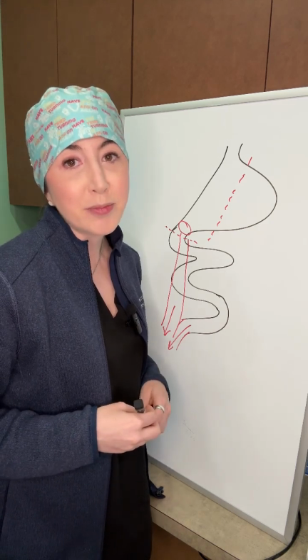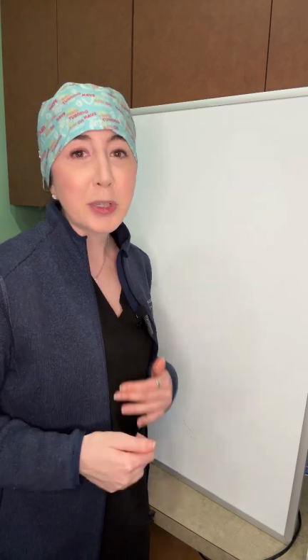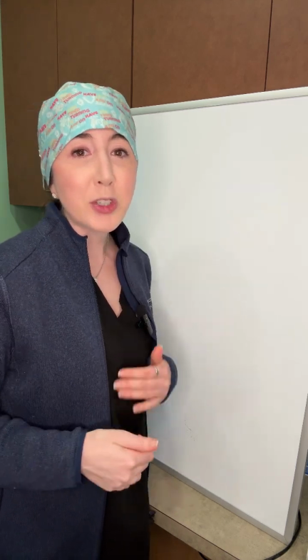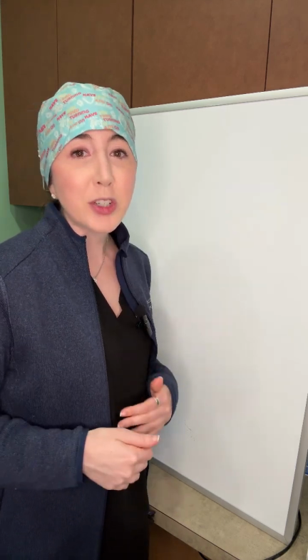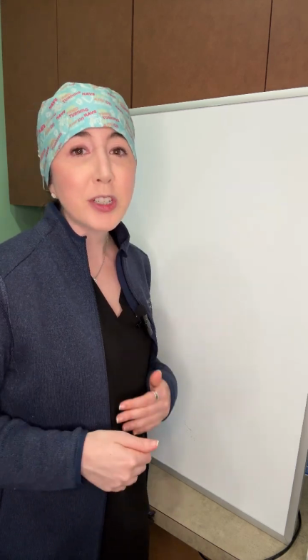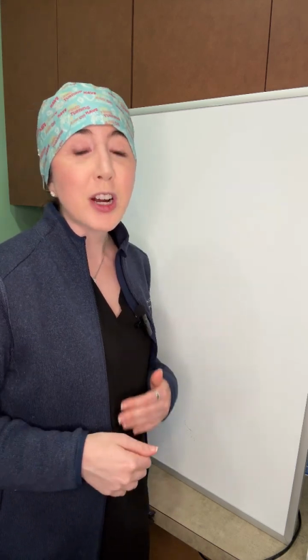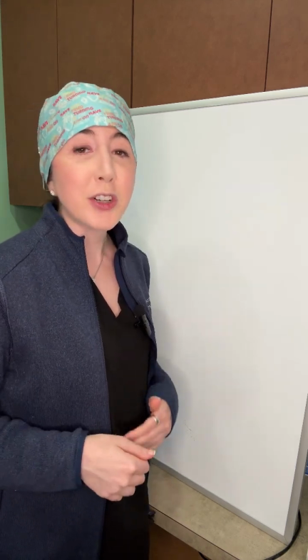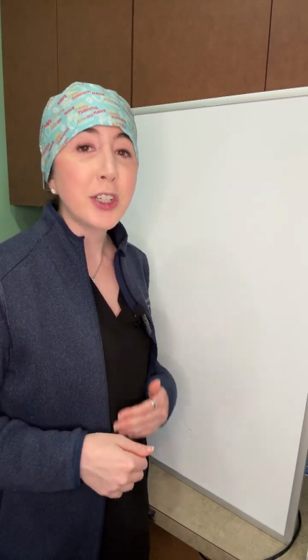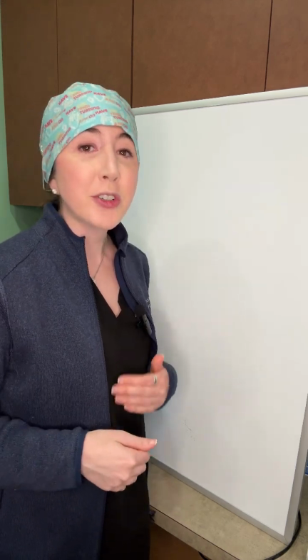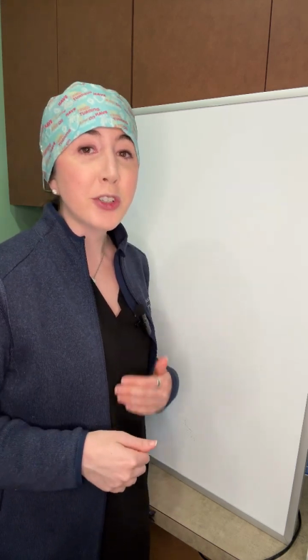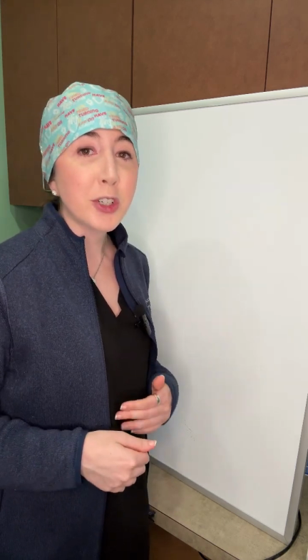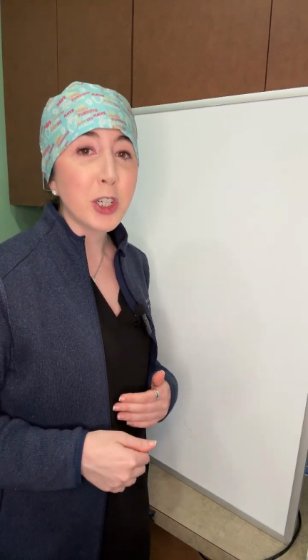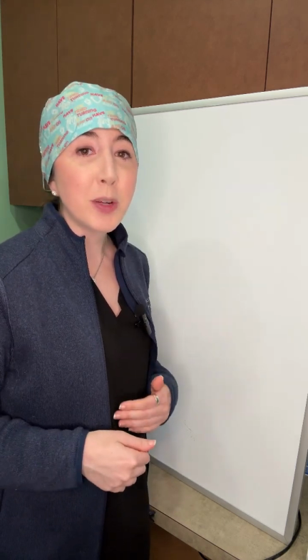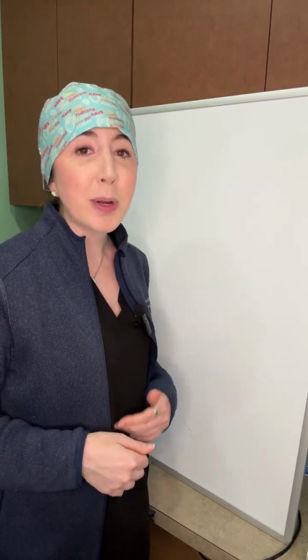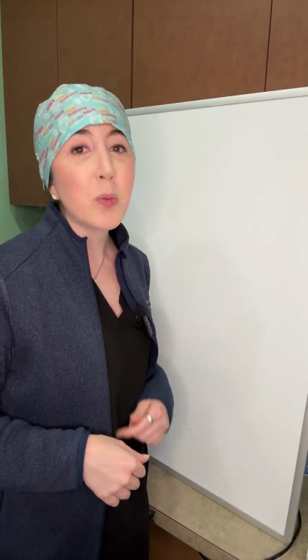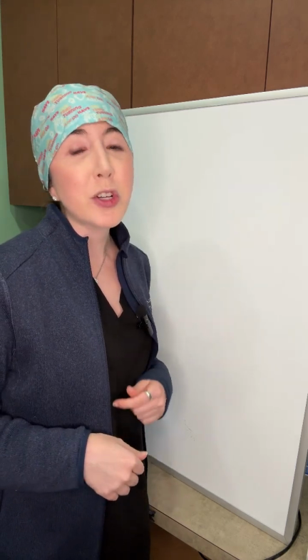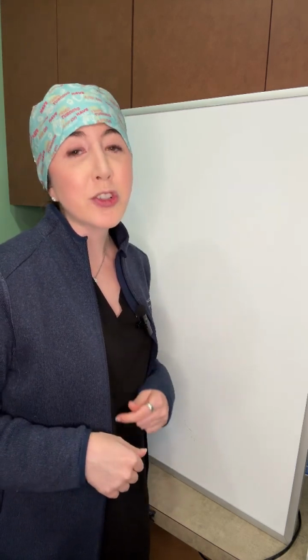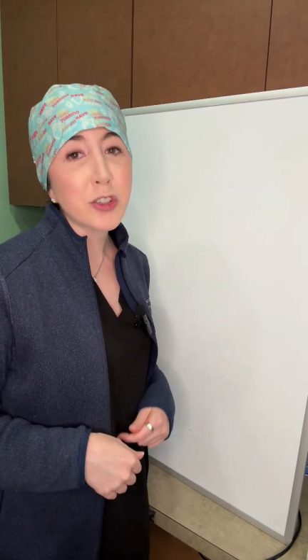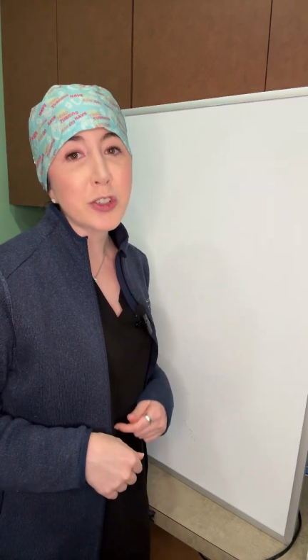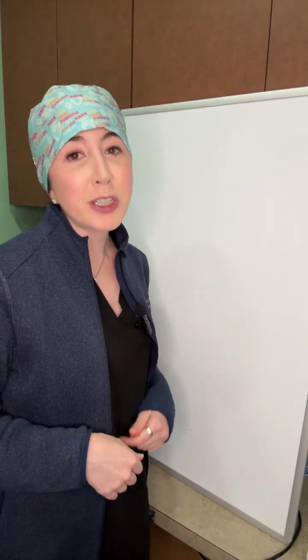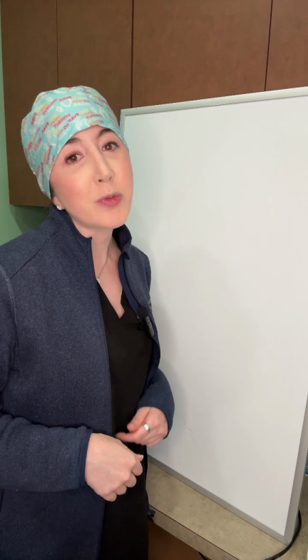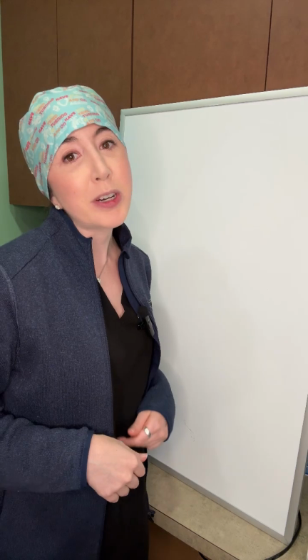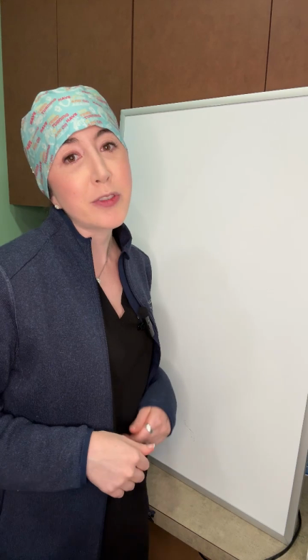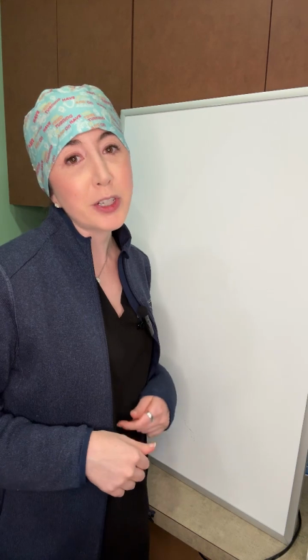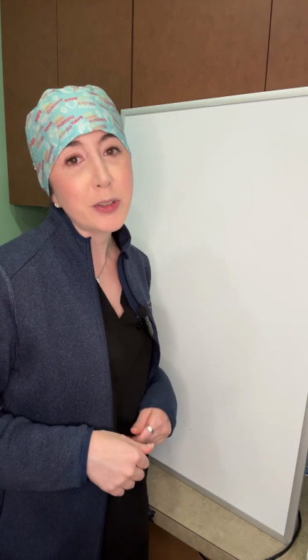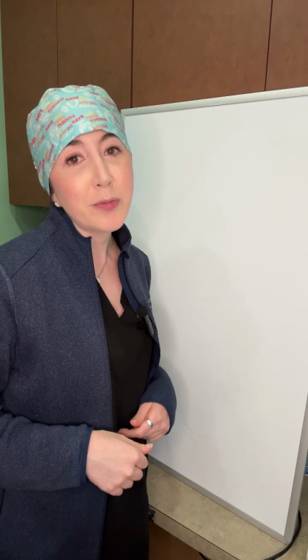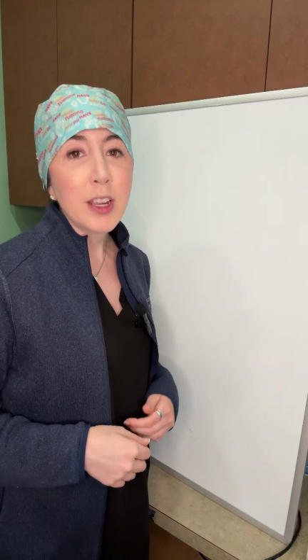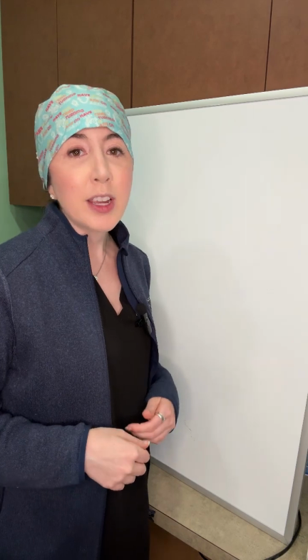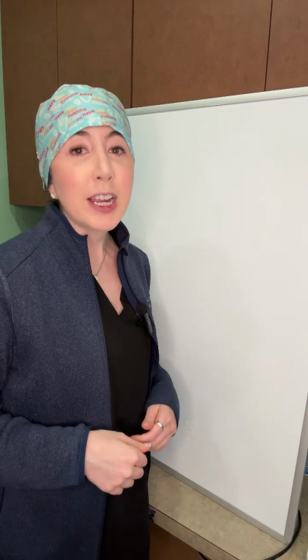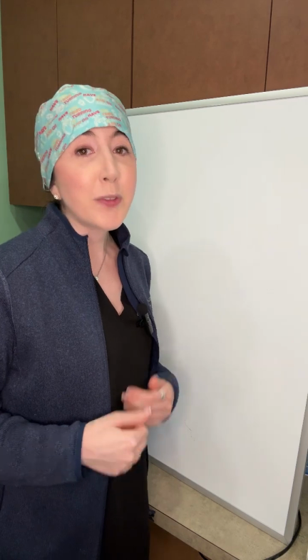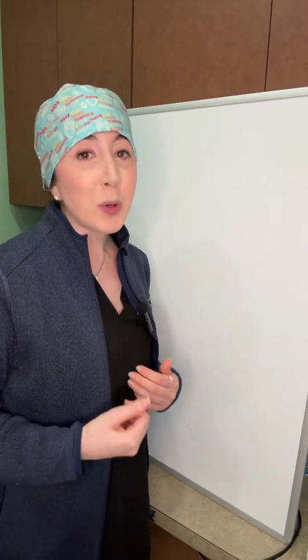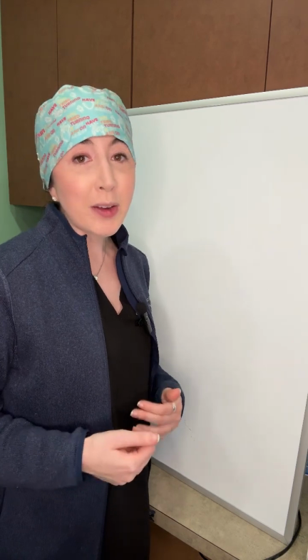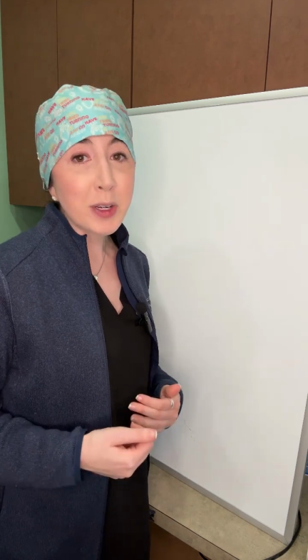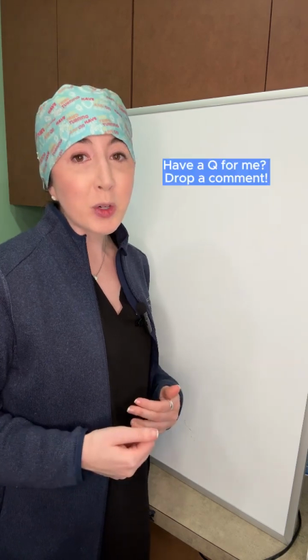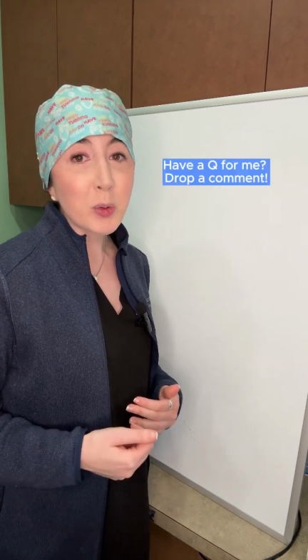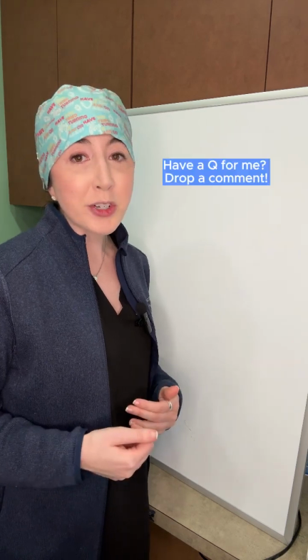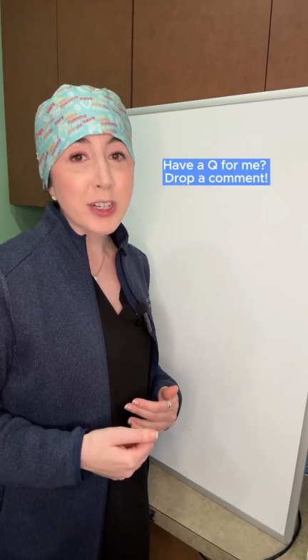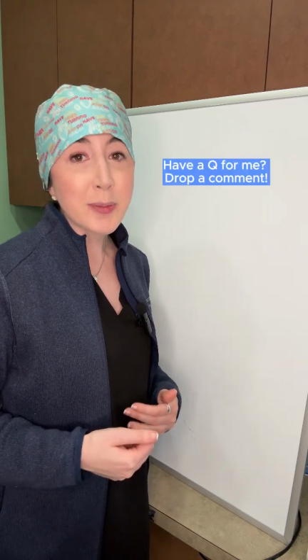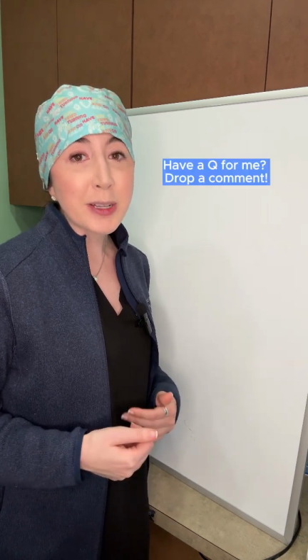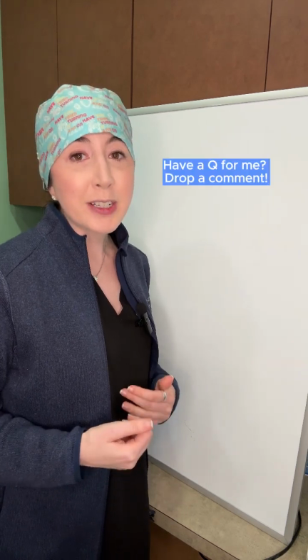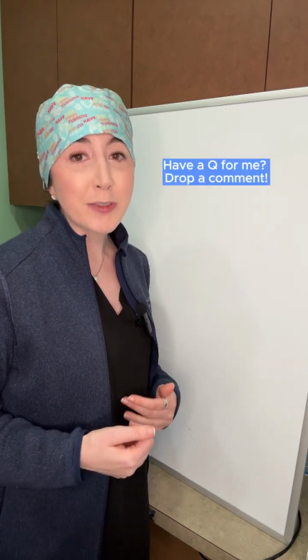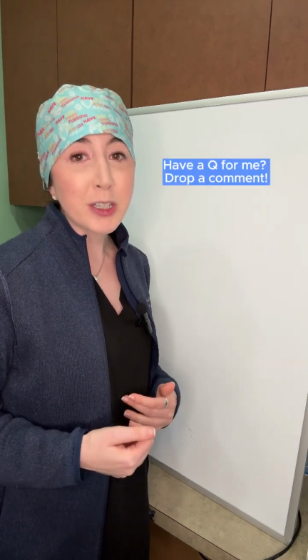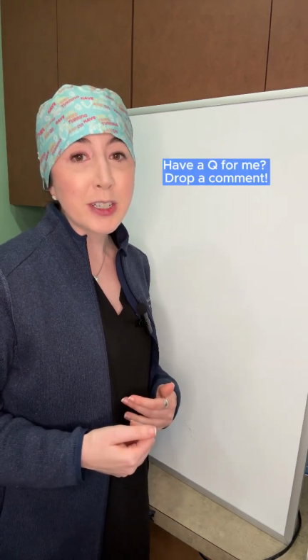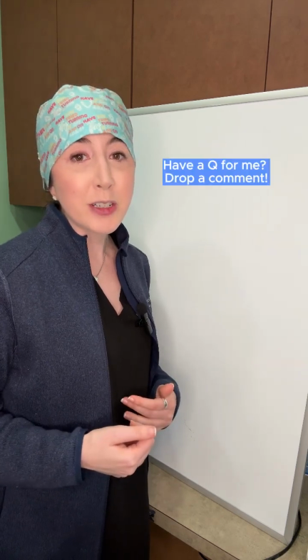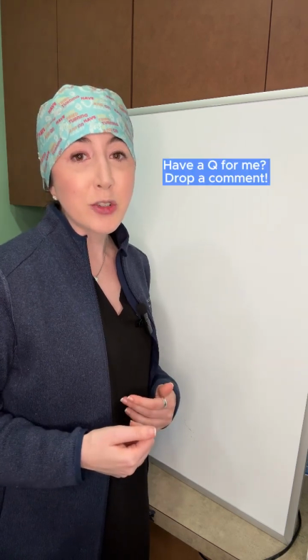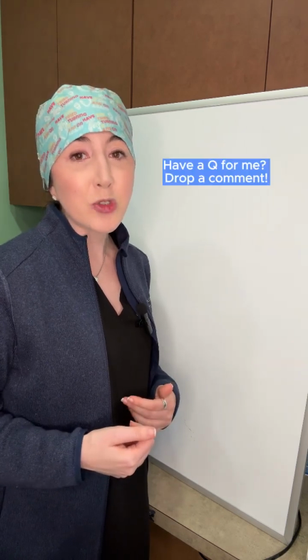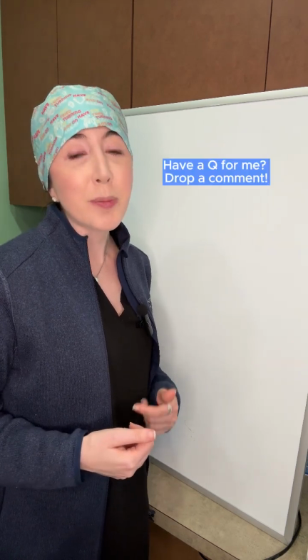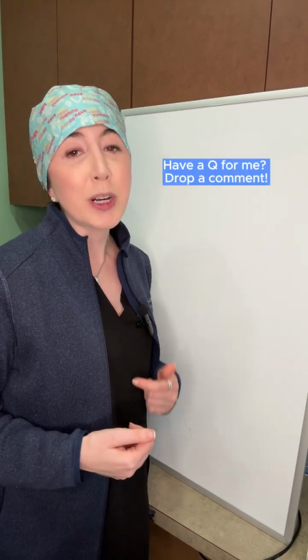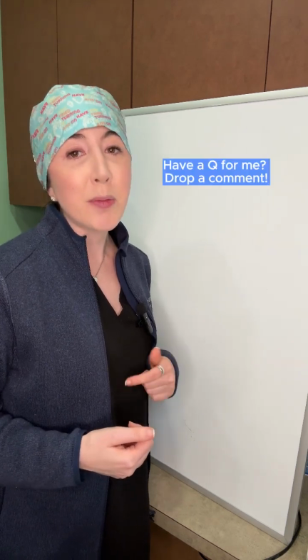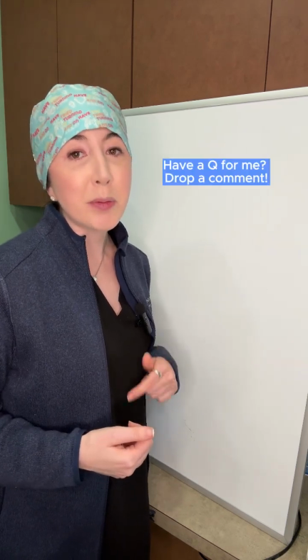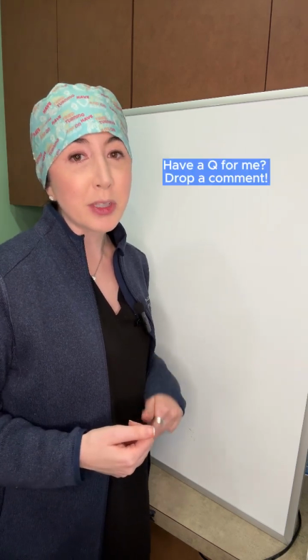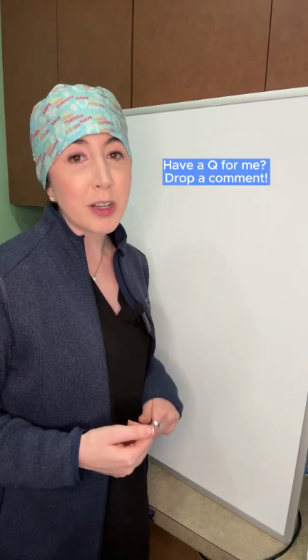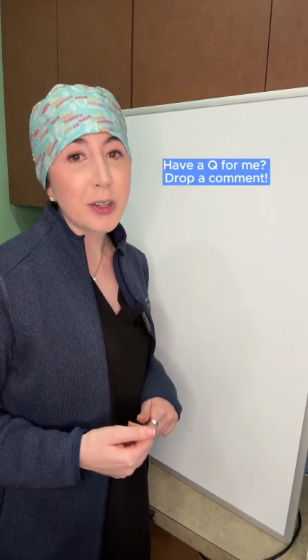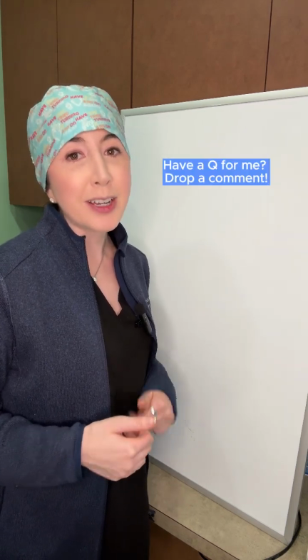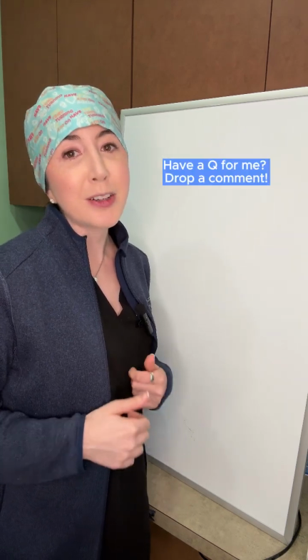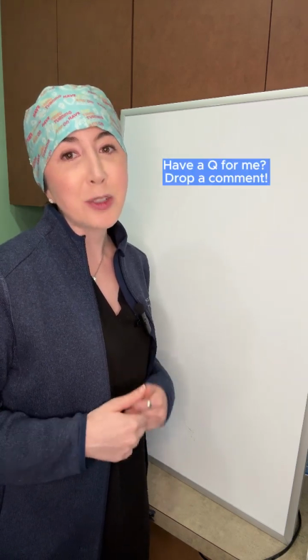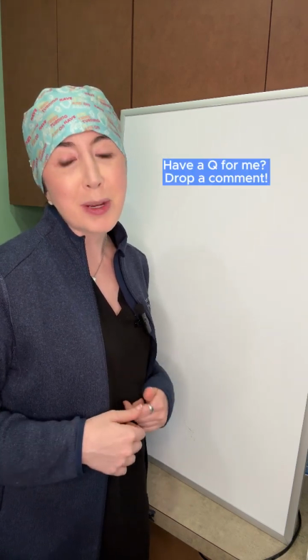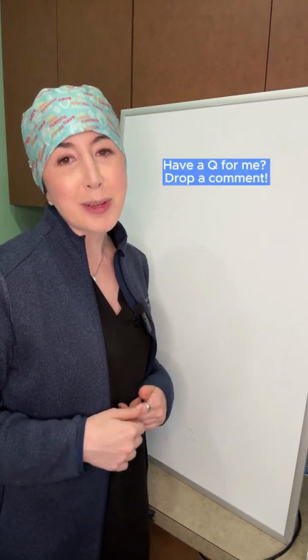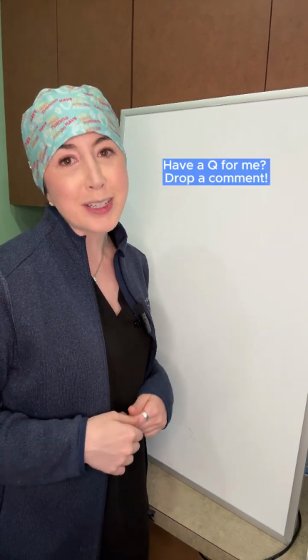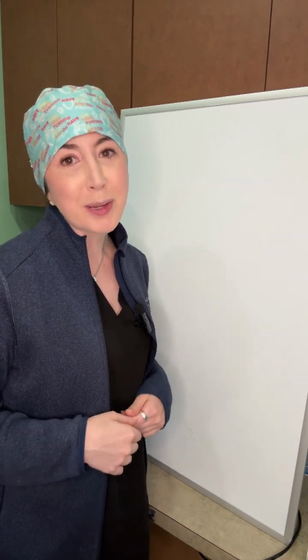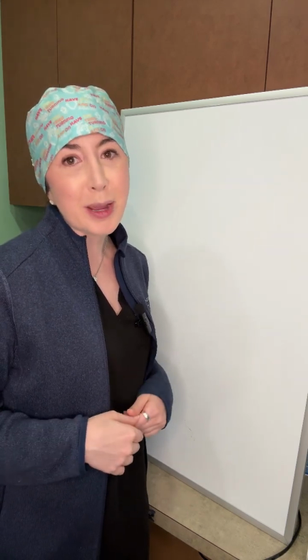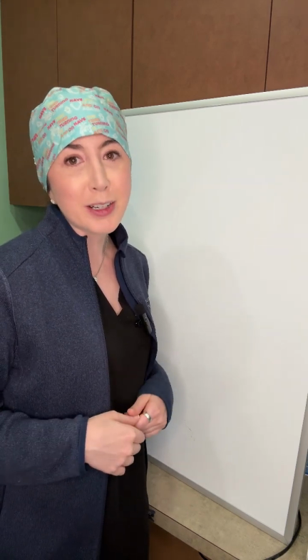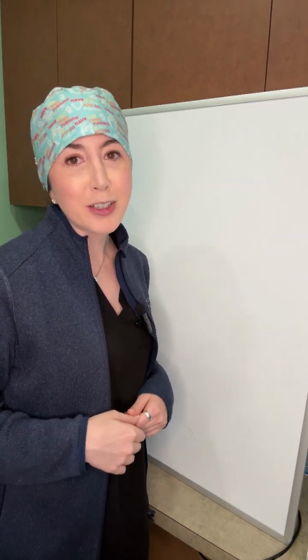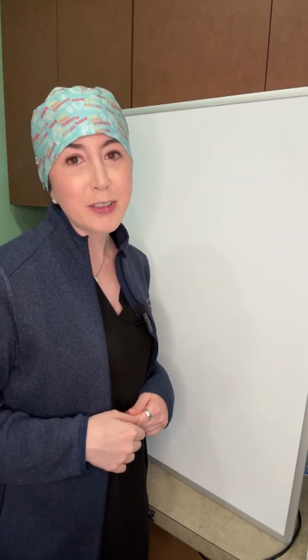Be sure to talk to your surgeon about what surgery is right for you. And if you have any more questions about the differences, drop a comment below and I'll do my best to get back to you.